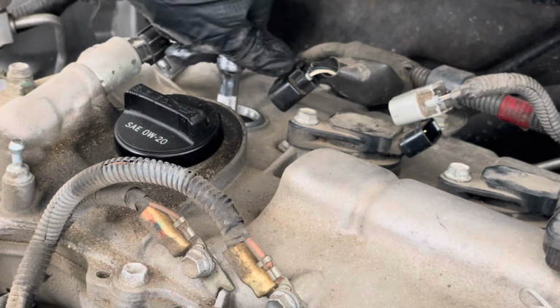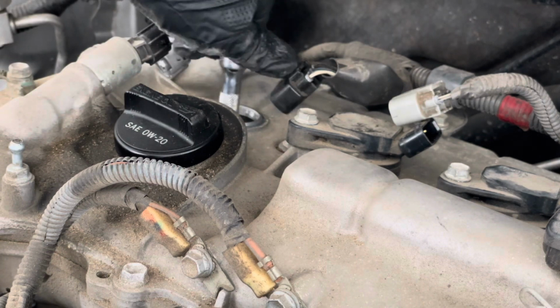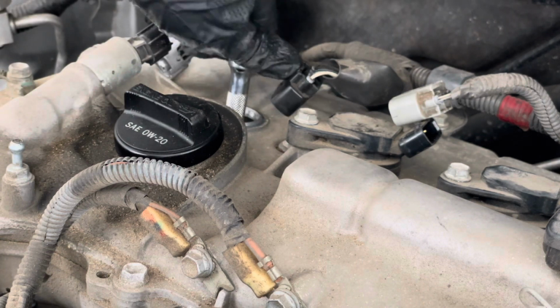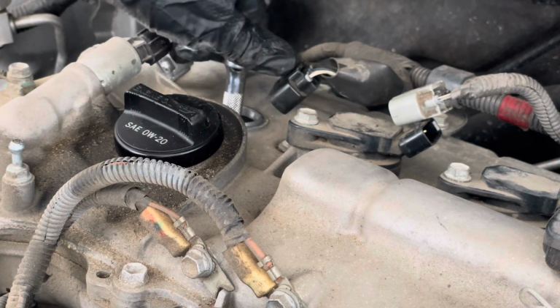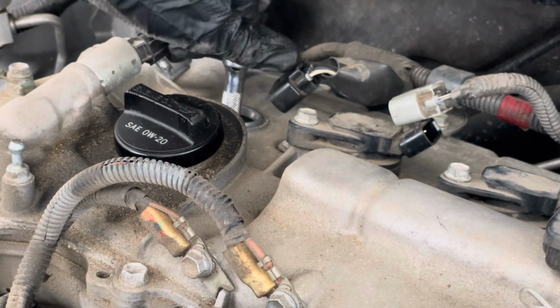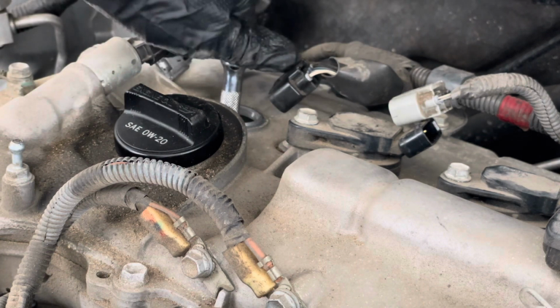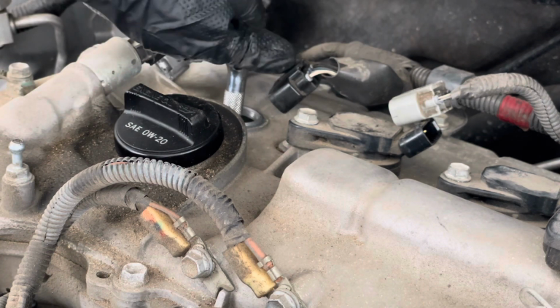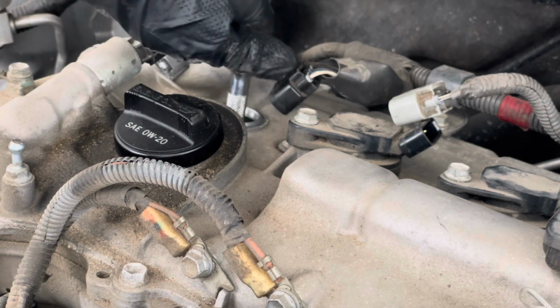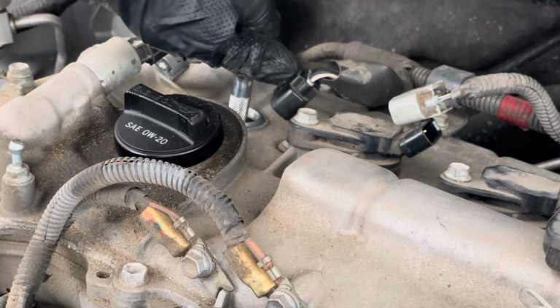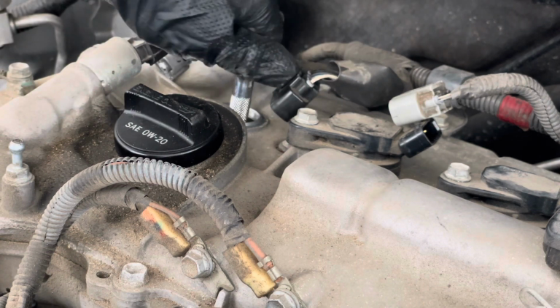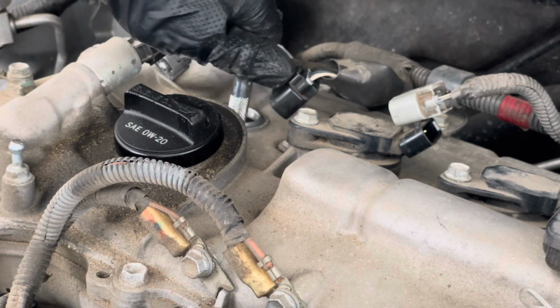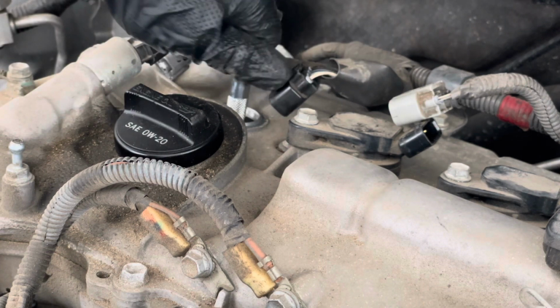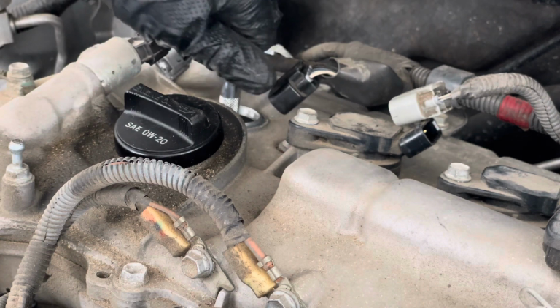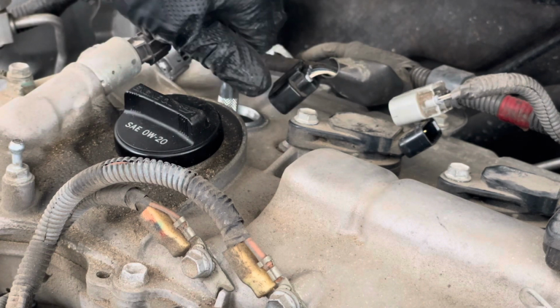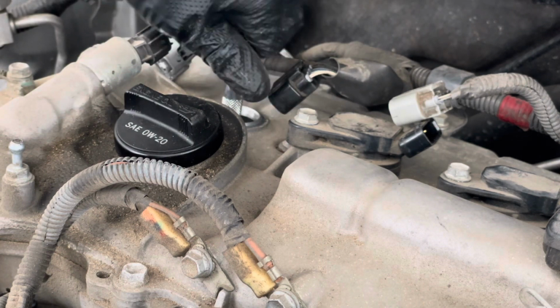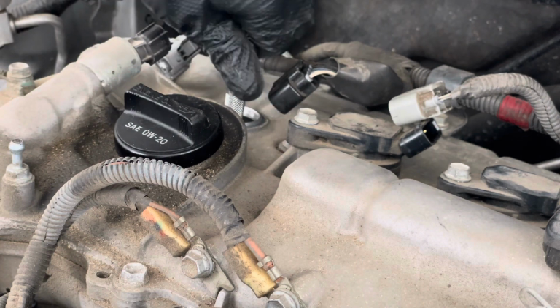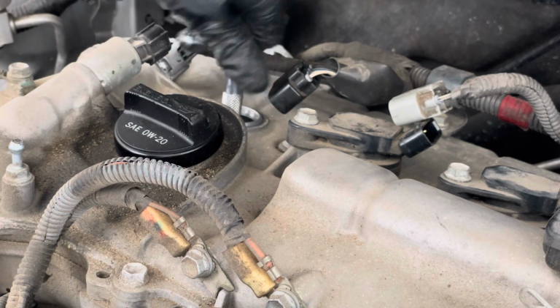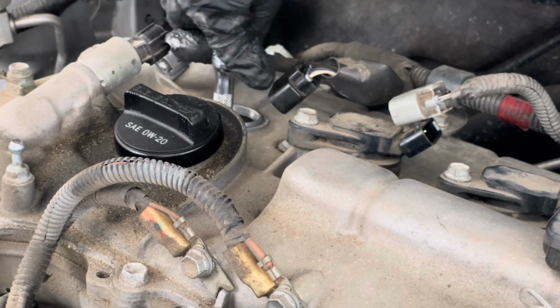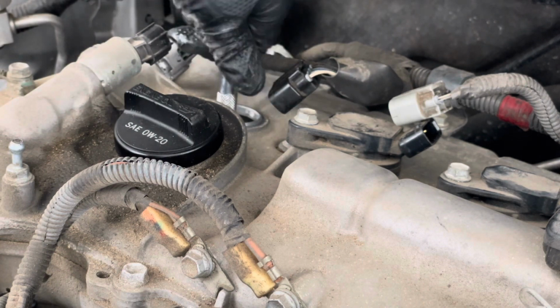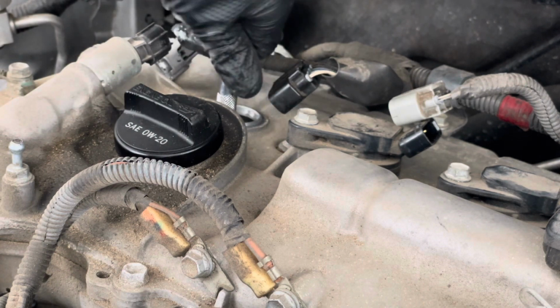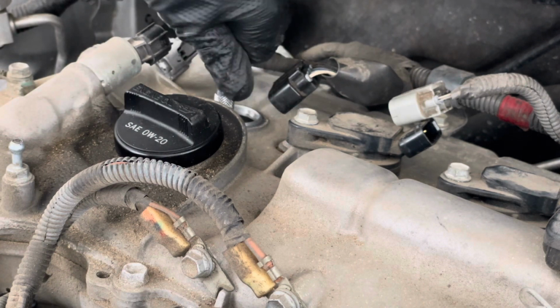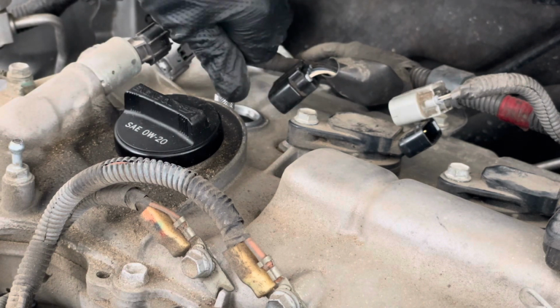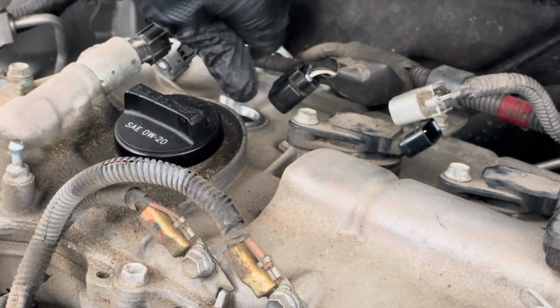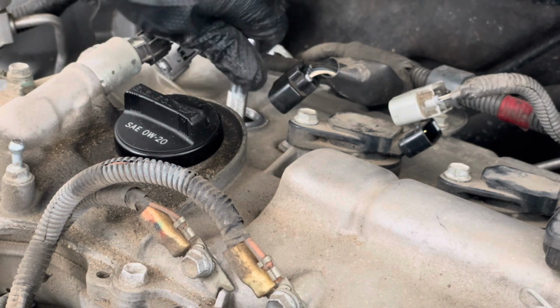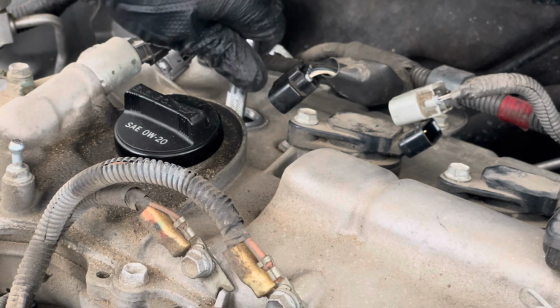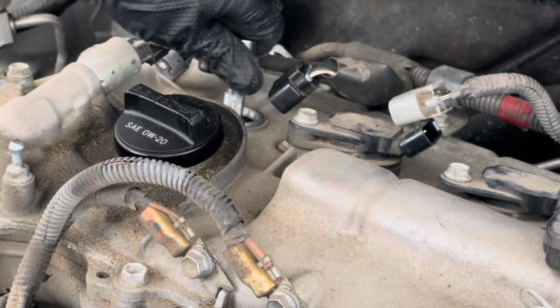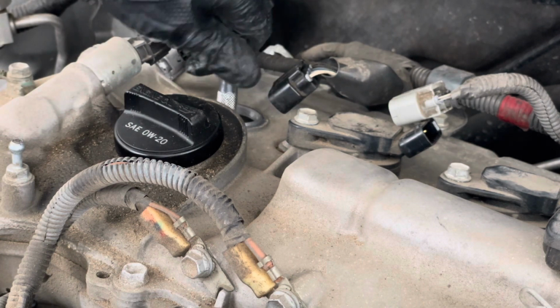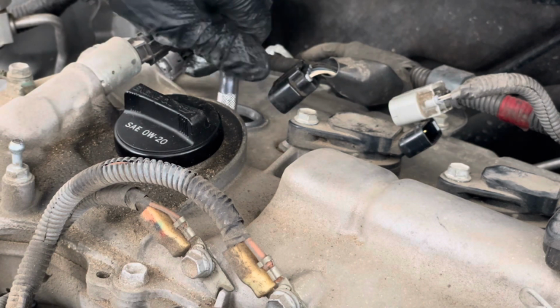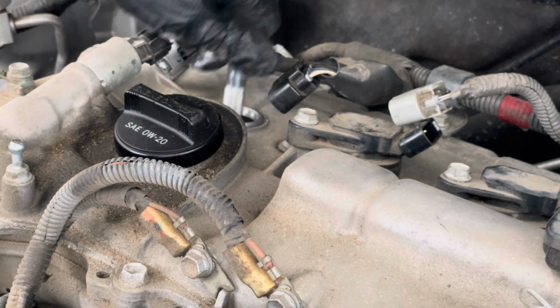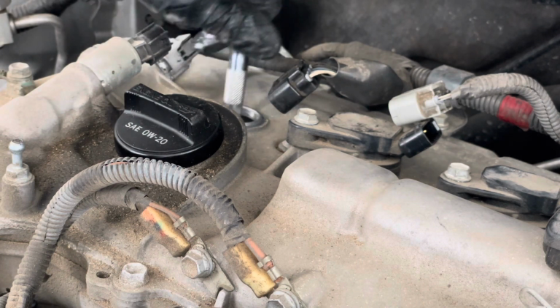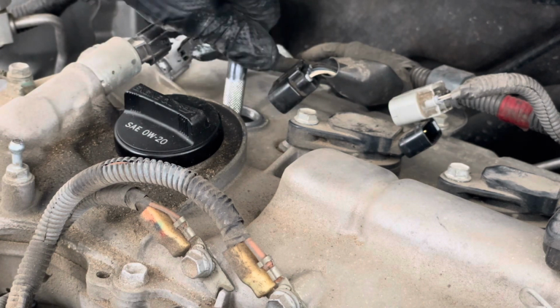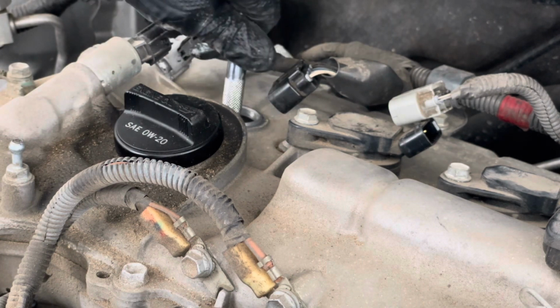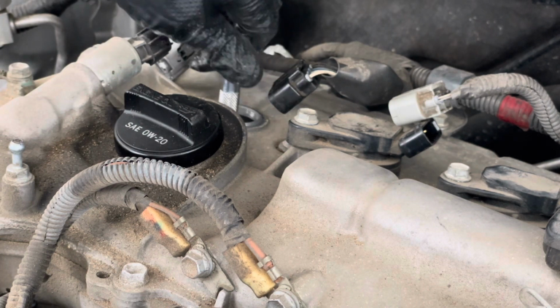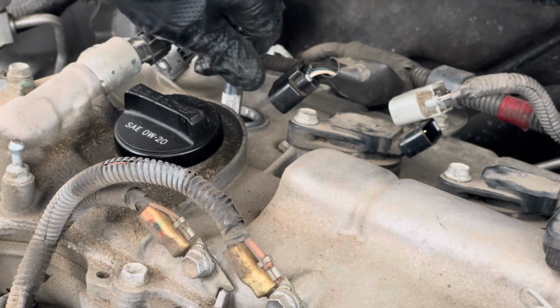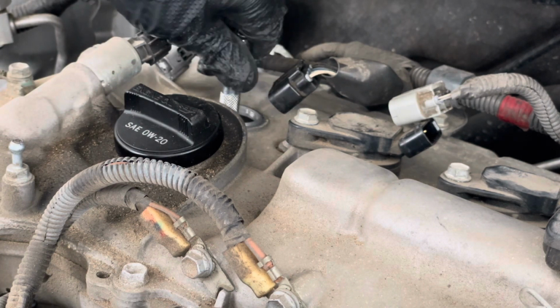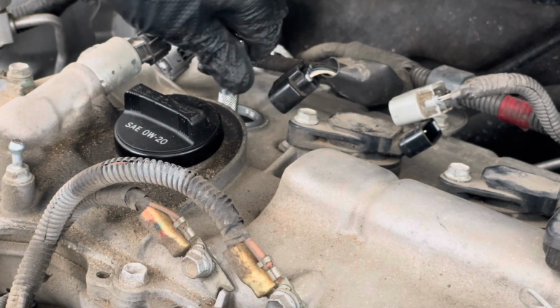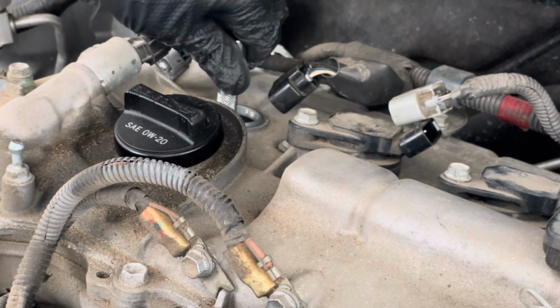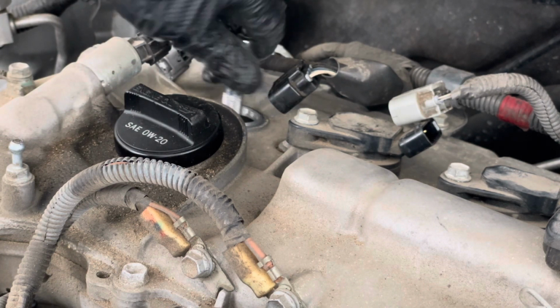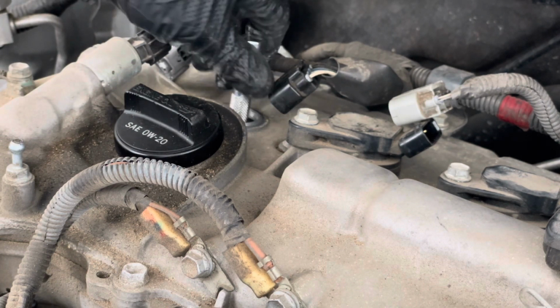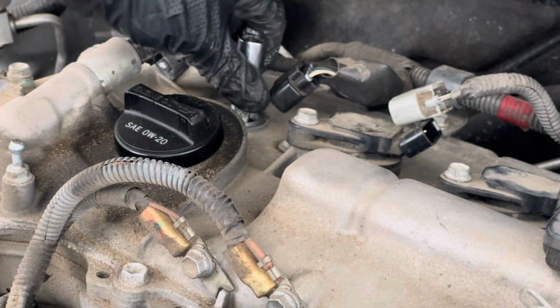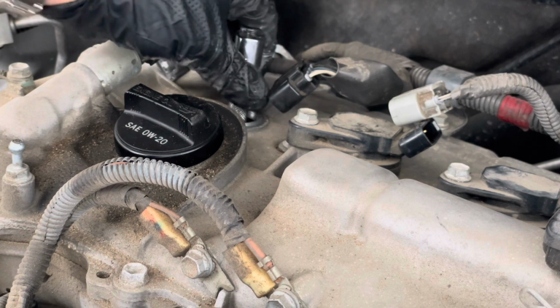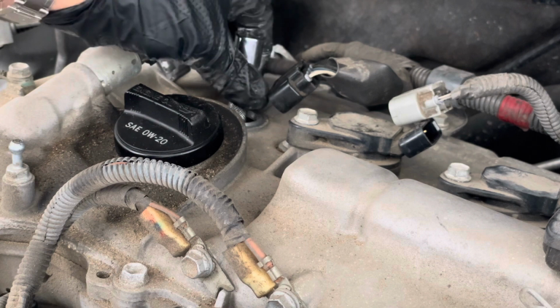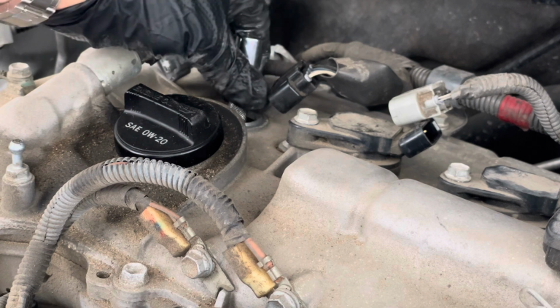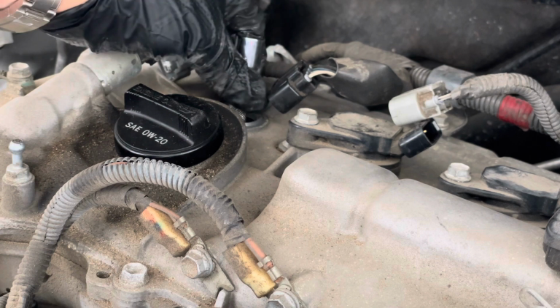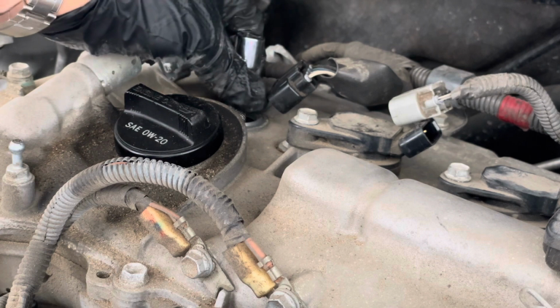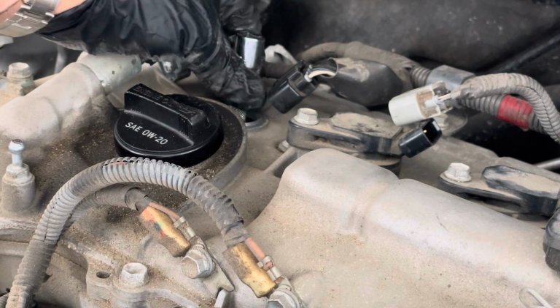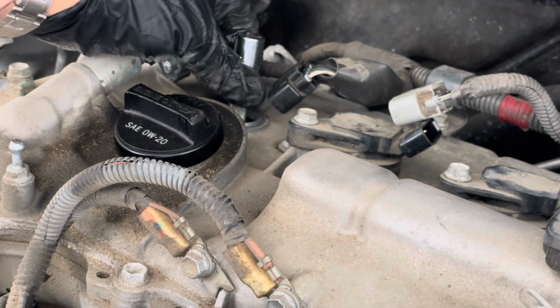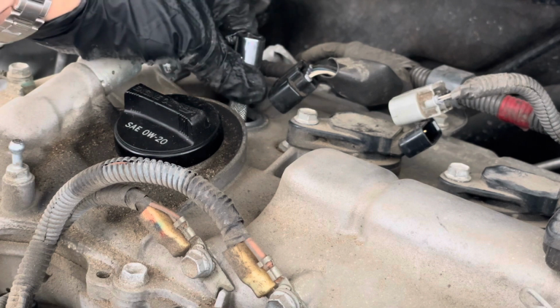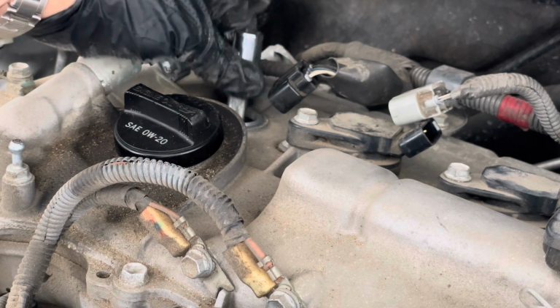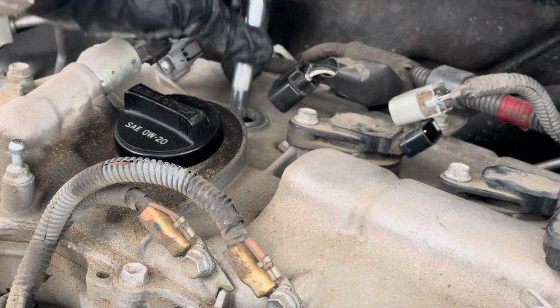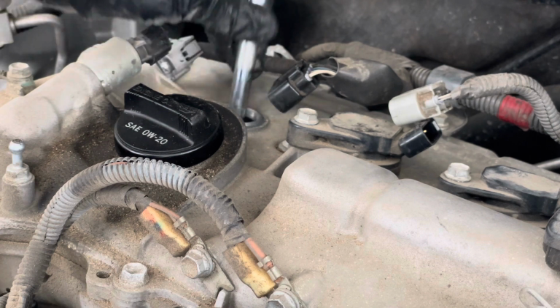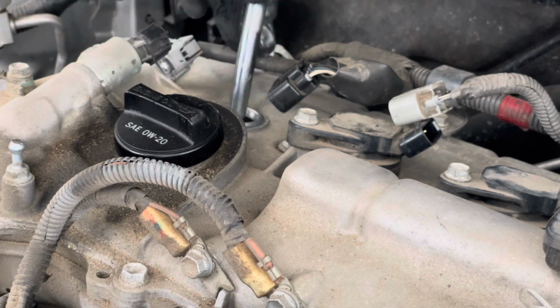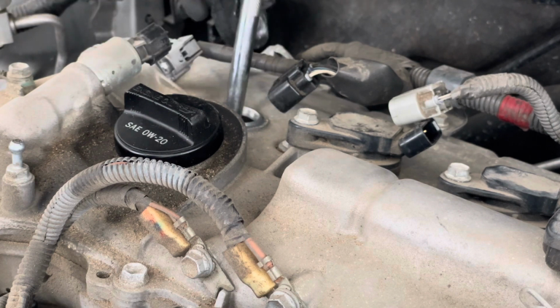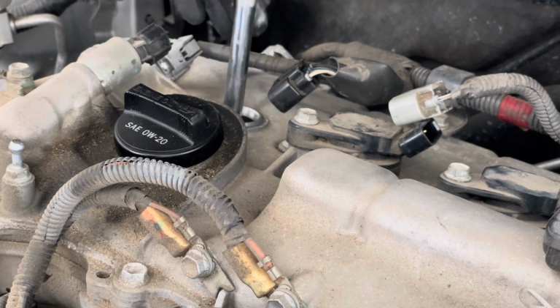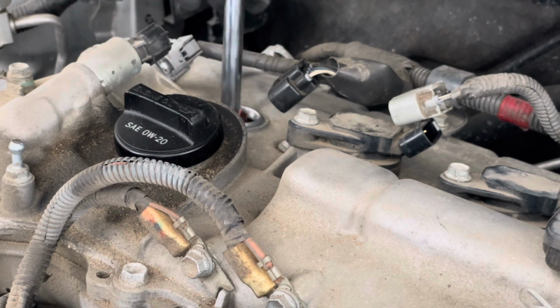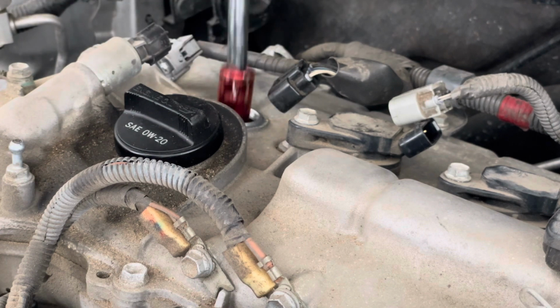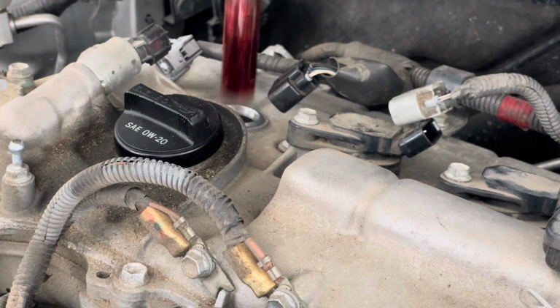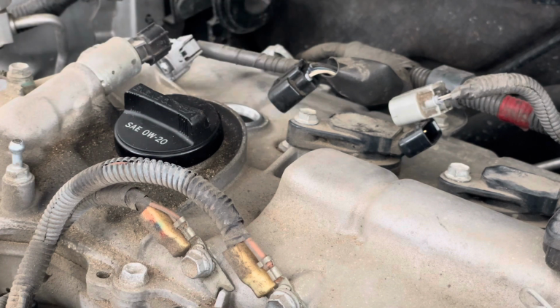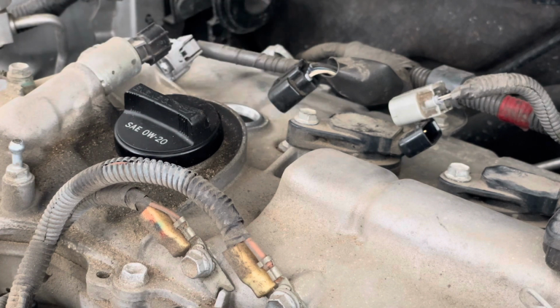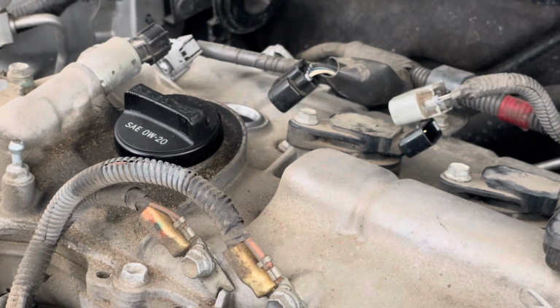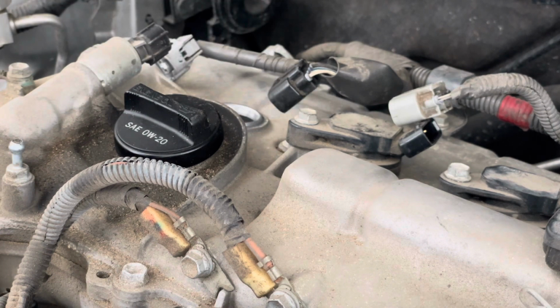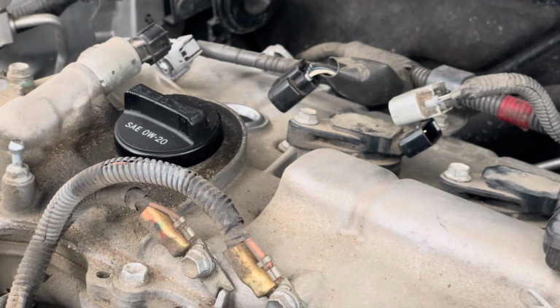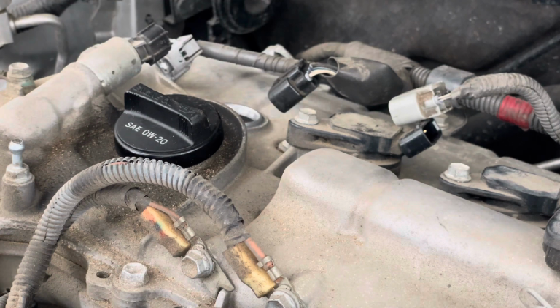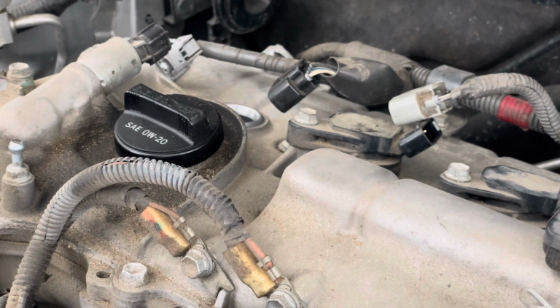I don't have the torque spec on this — if you do, let the group know. I'm actually just gonna tighten mine by hand.